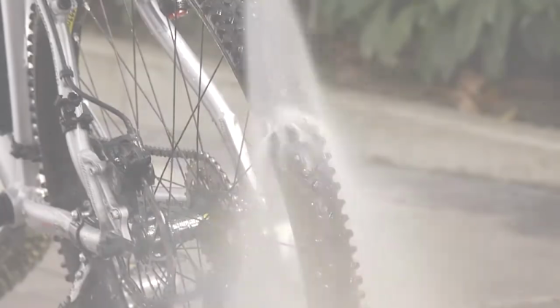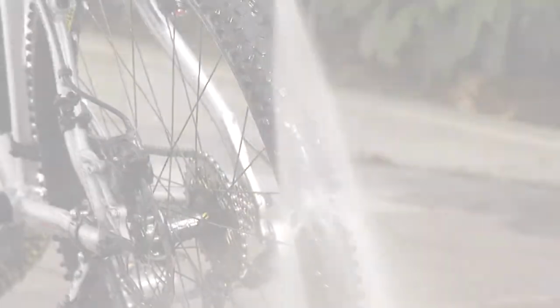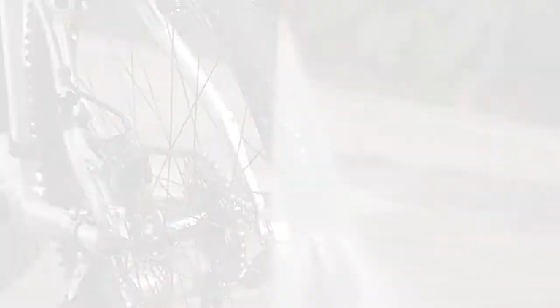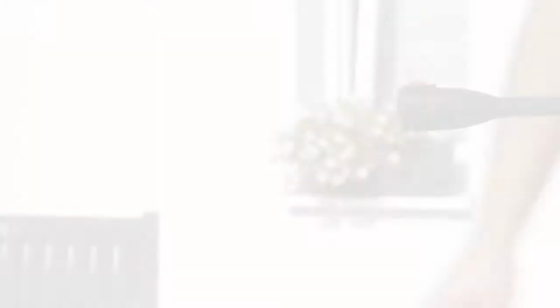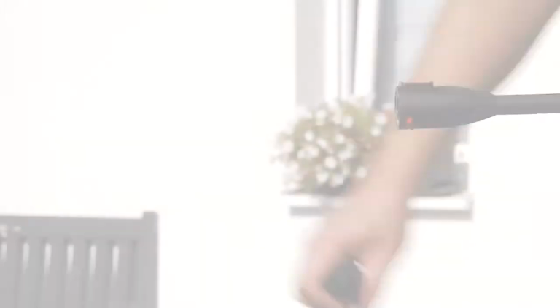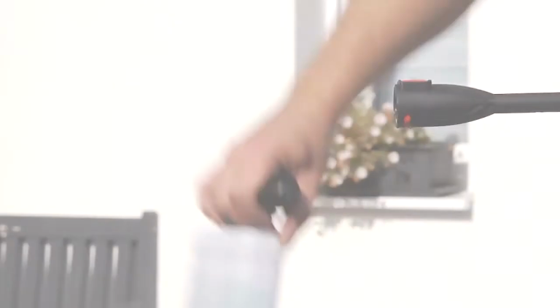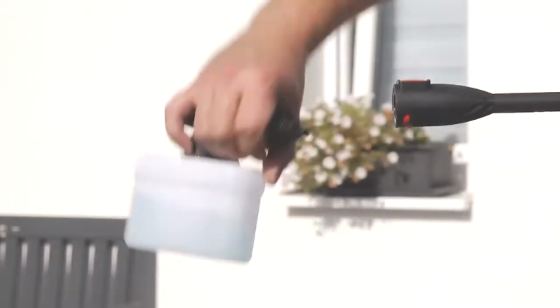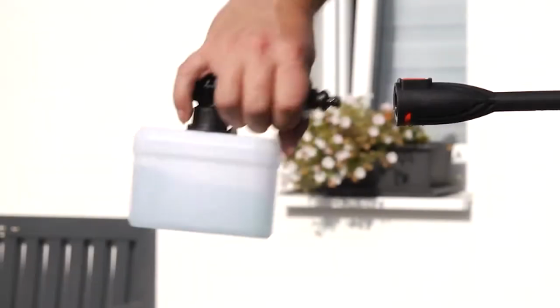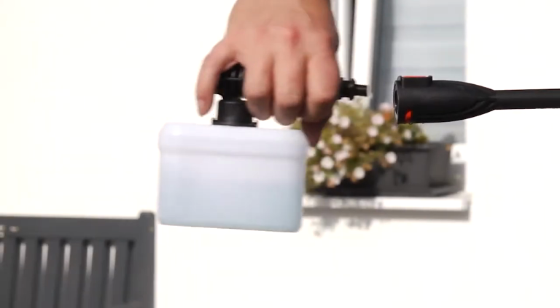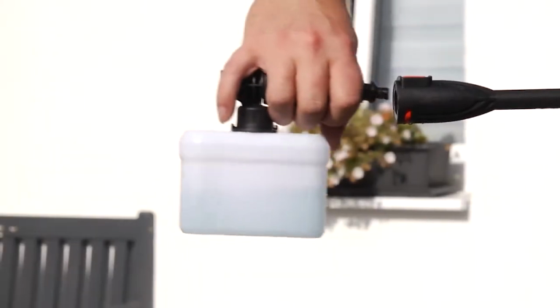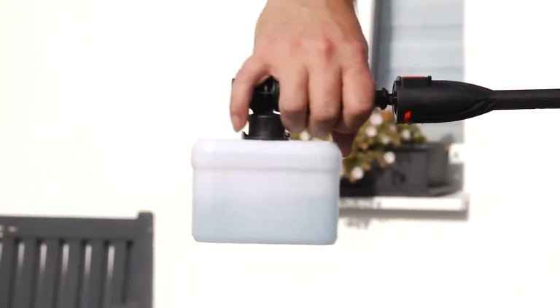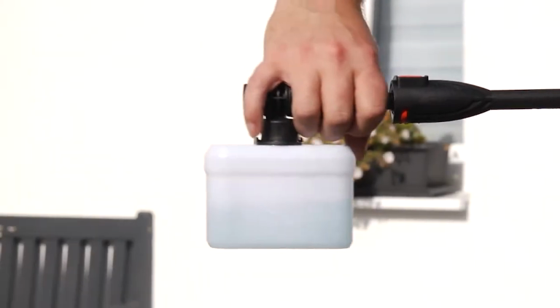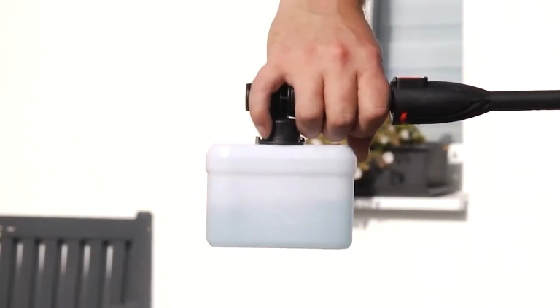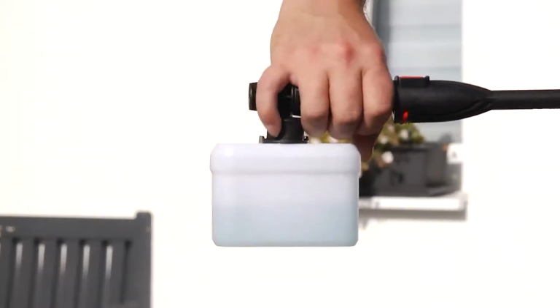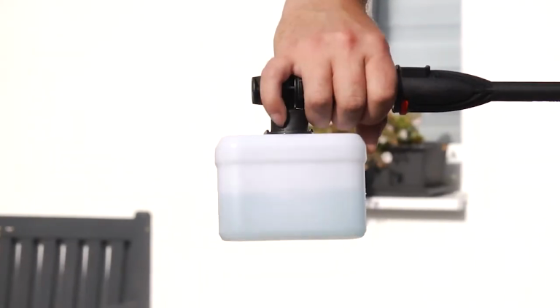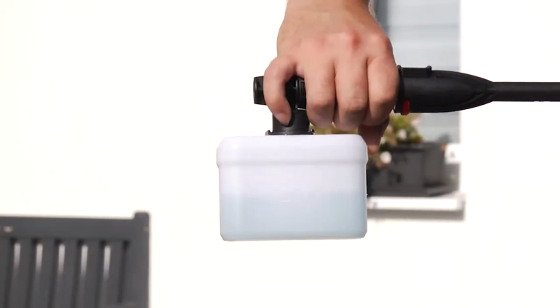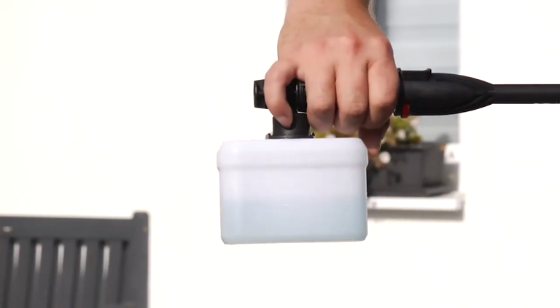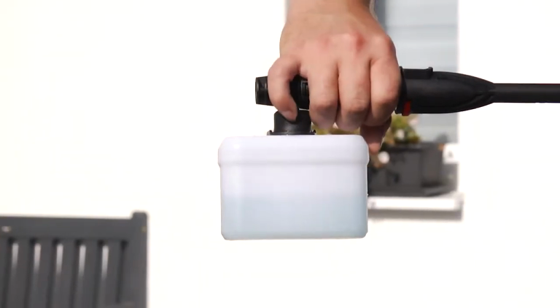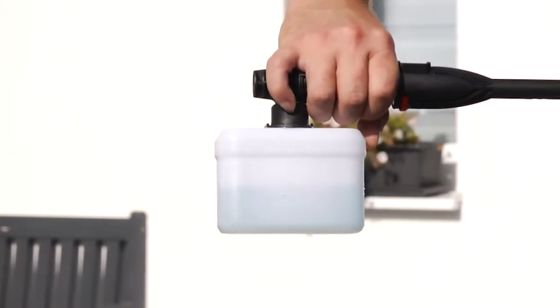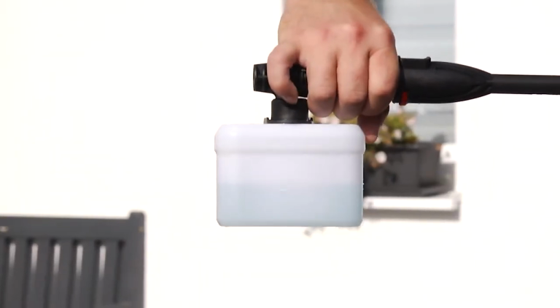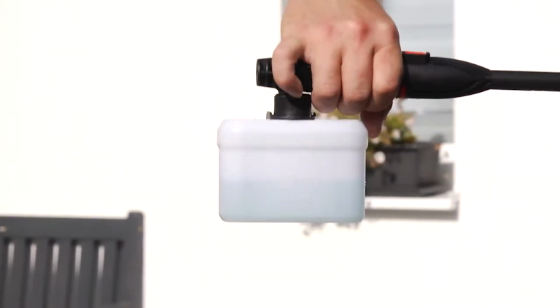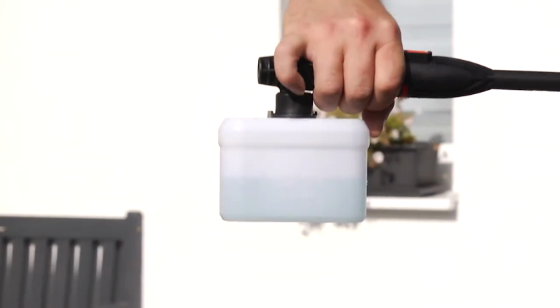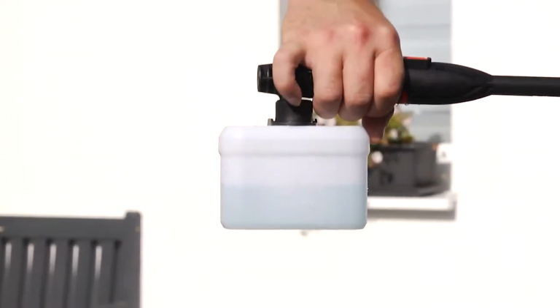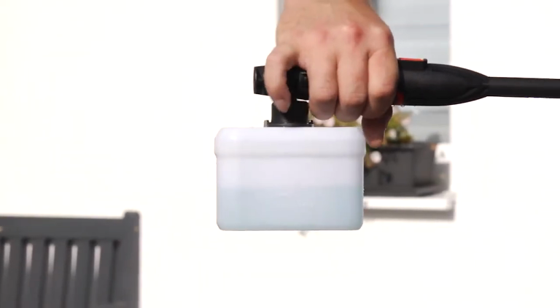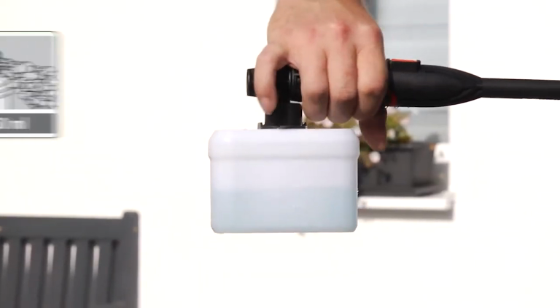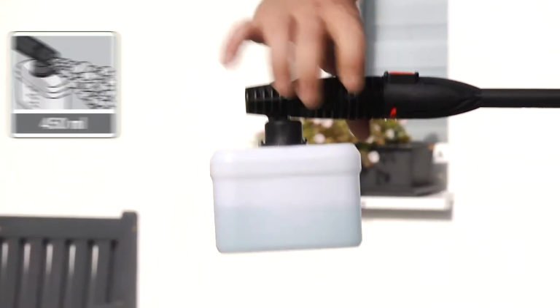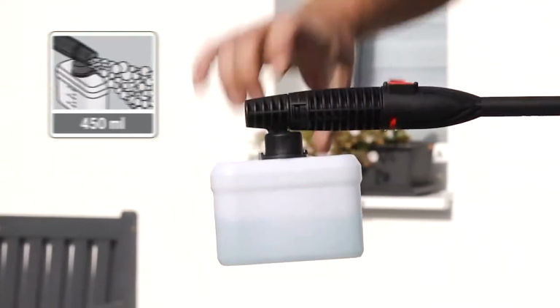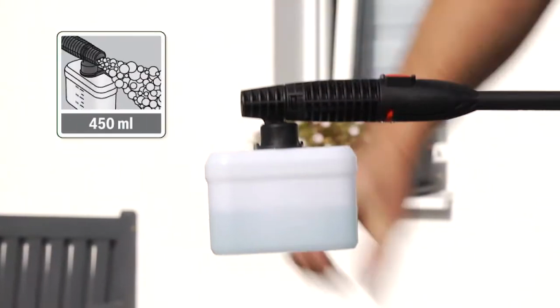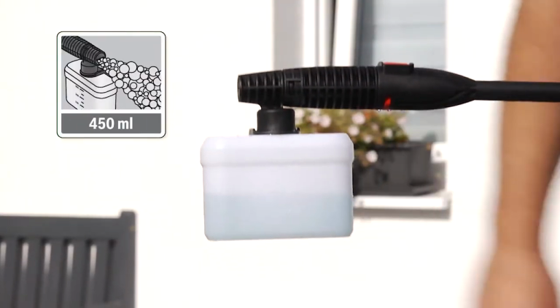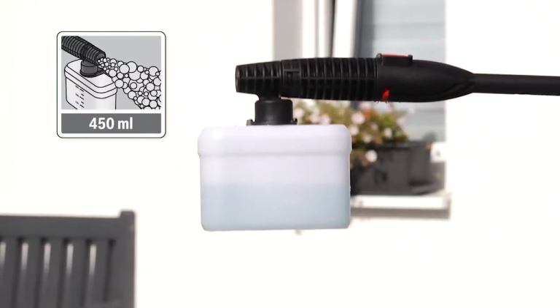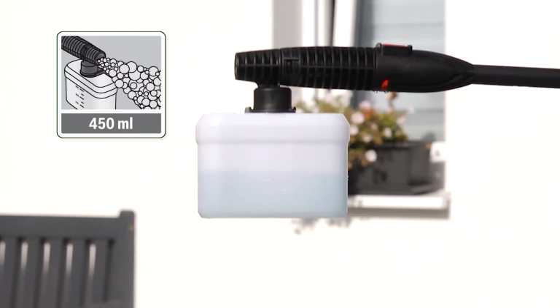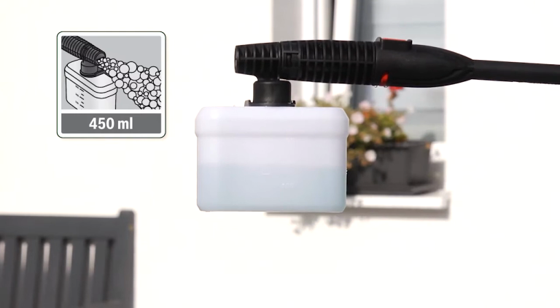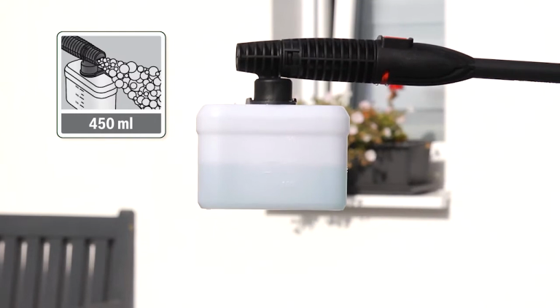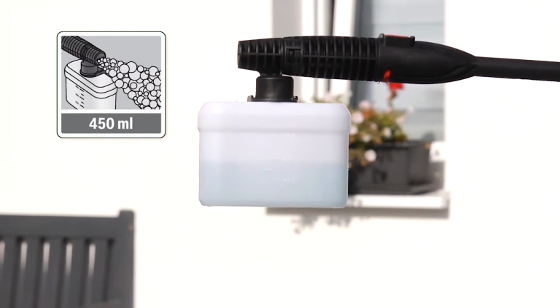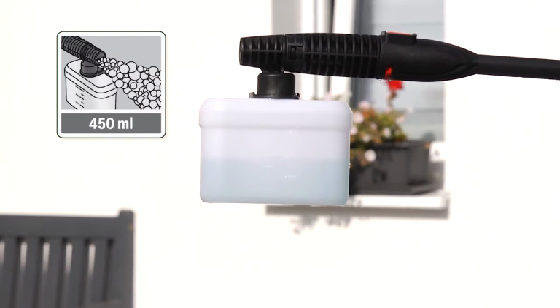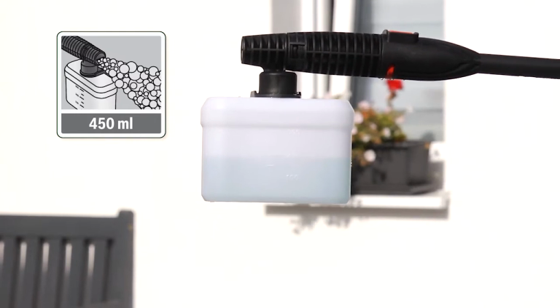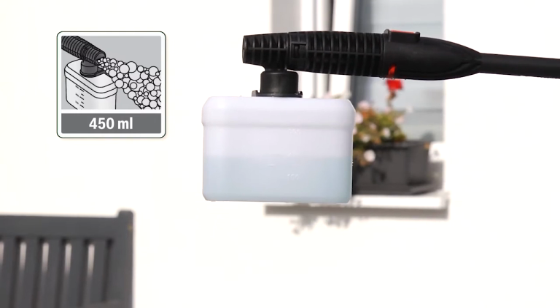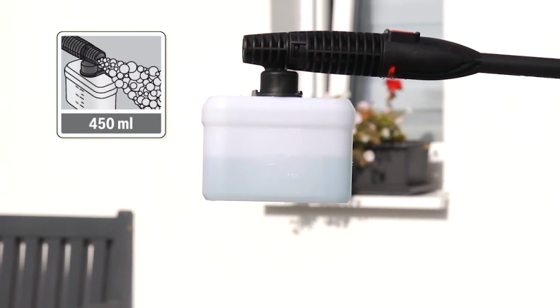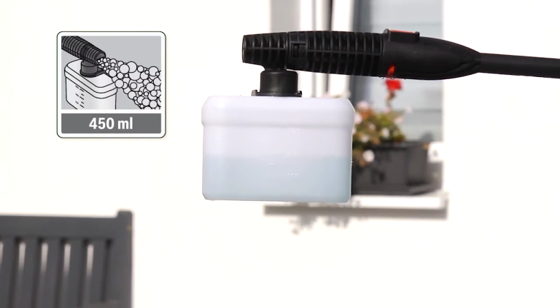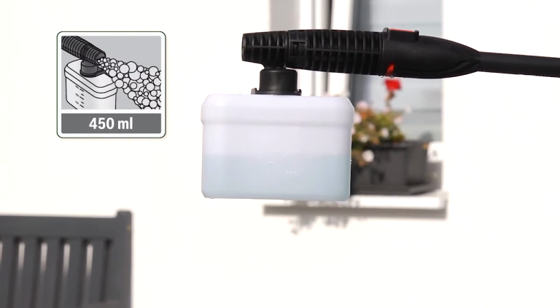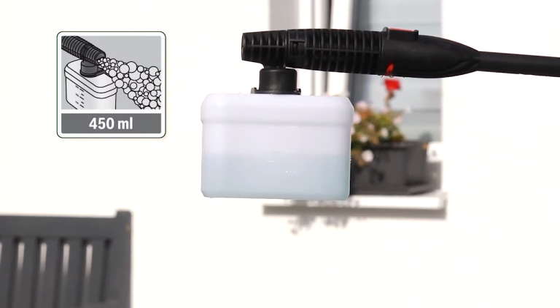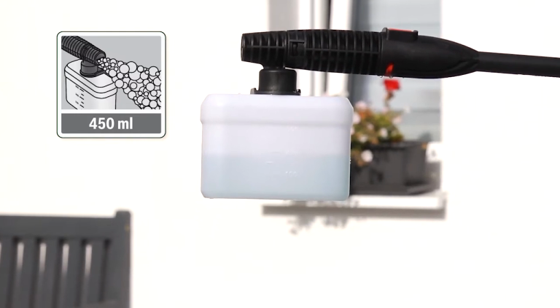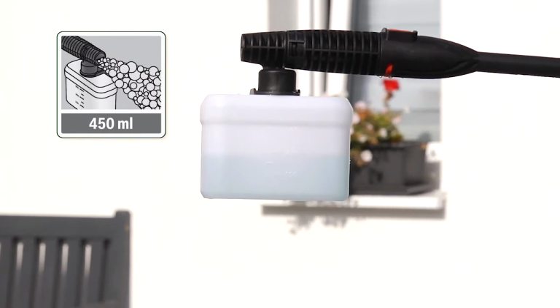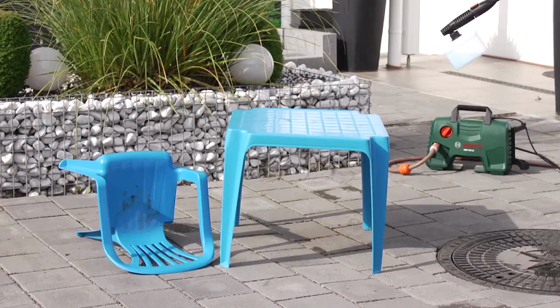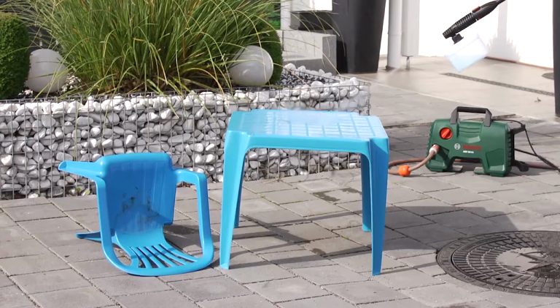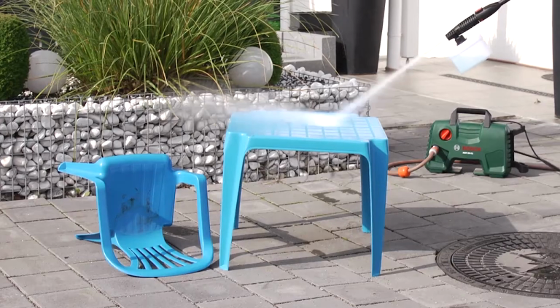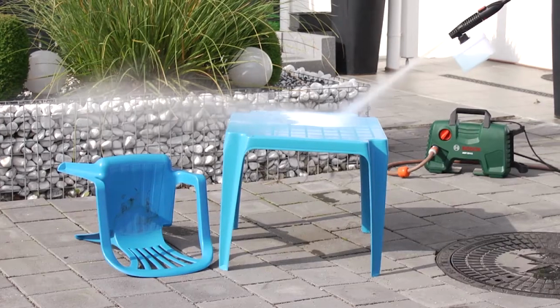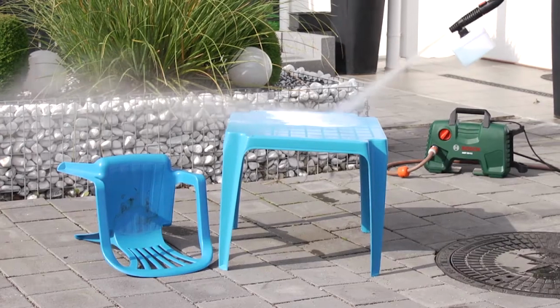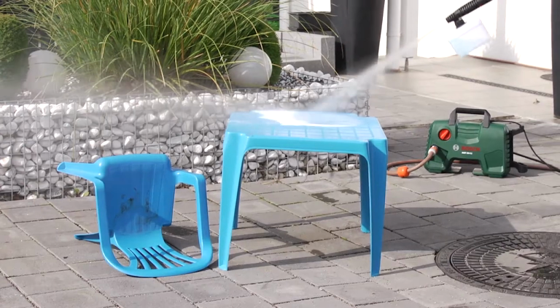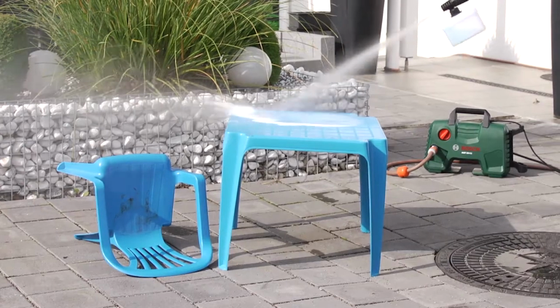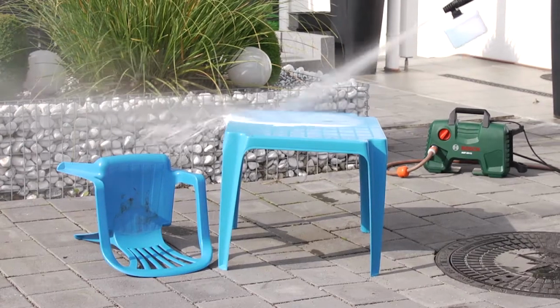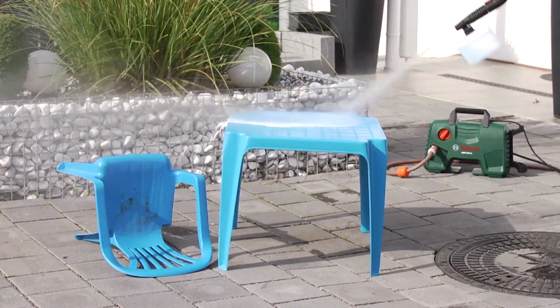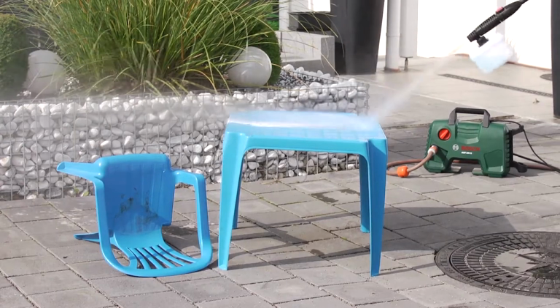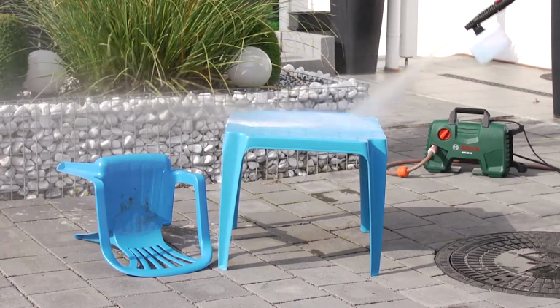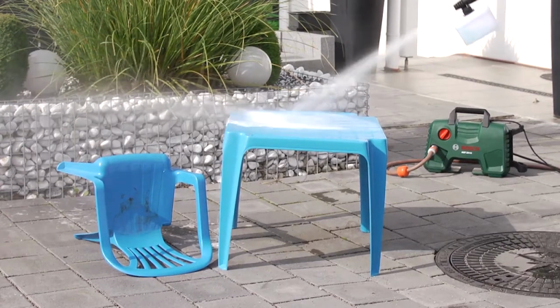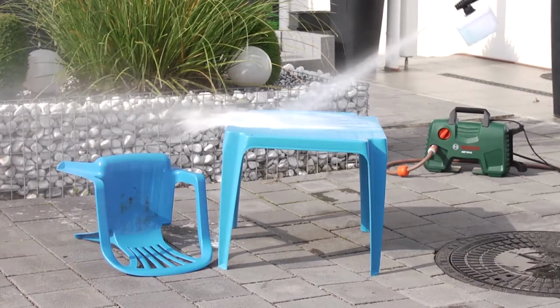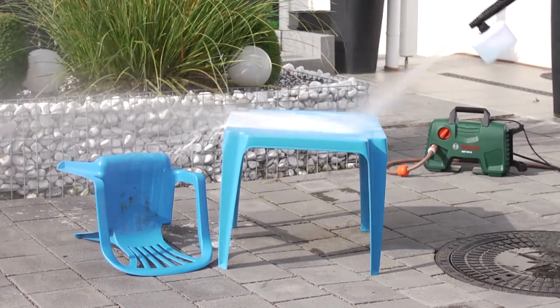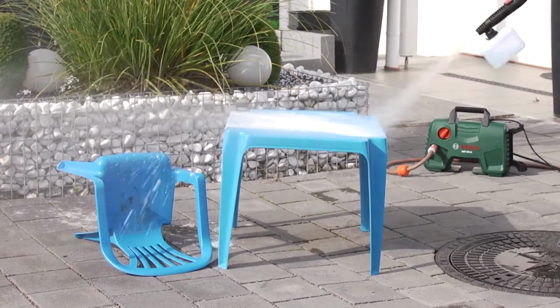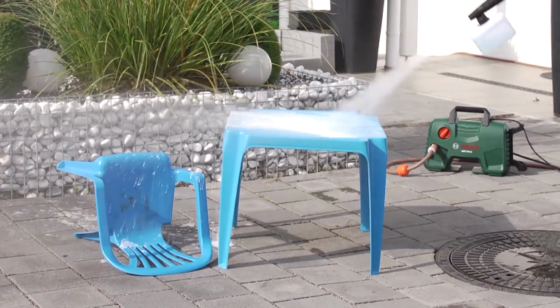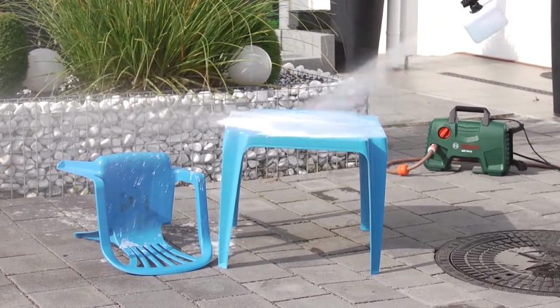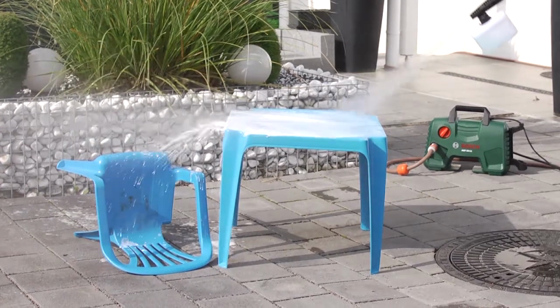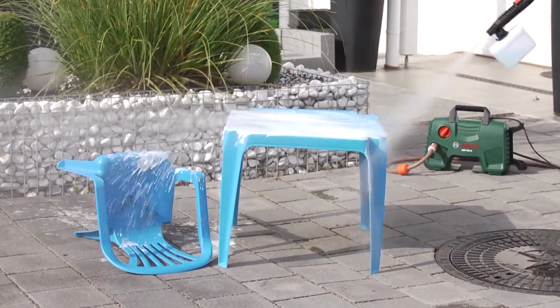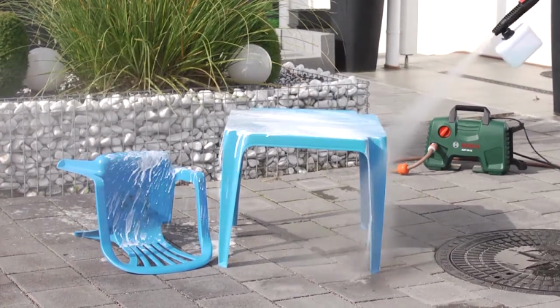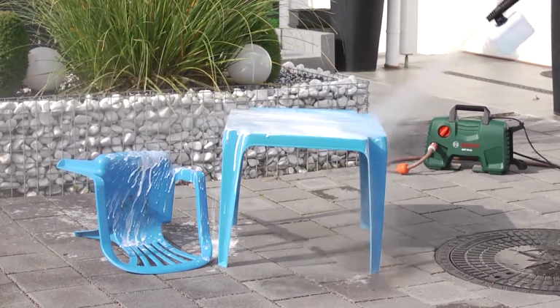The high-pressure detergent nozzle supplied with the tool enables detergents to be added, for example when cleaning garden furniture.